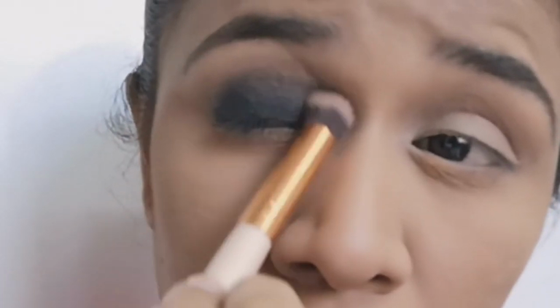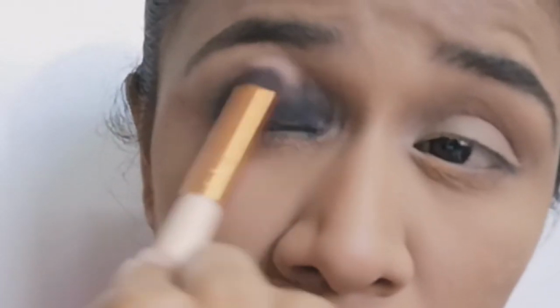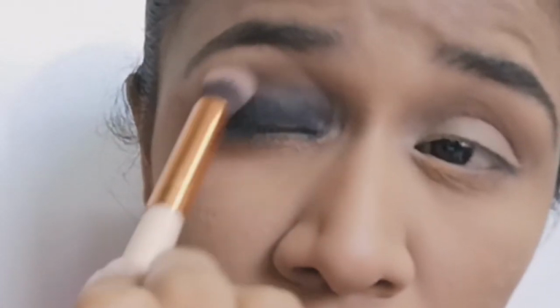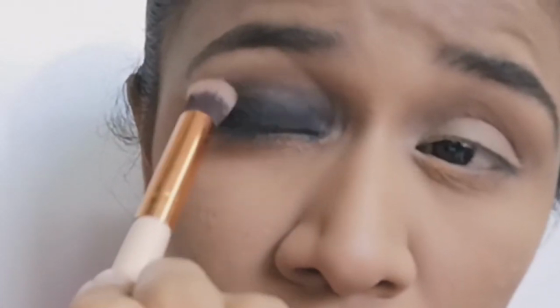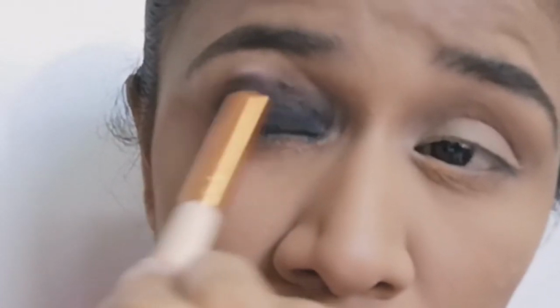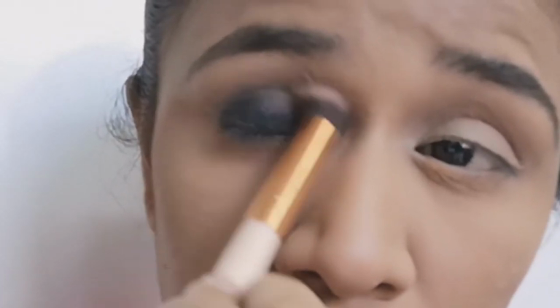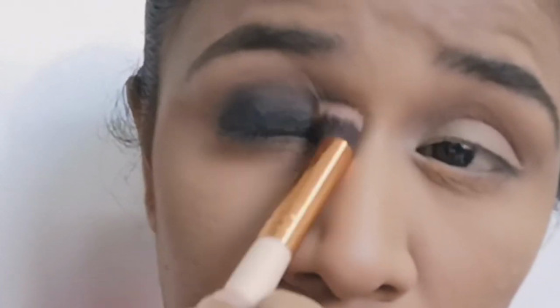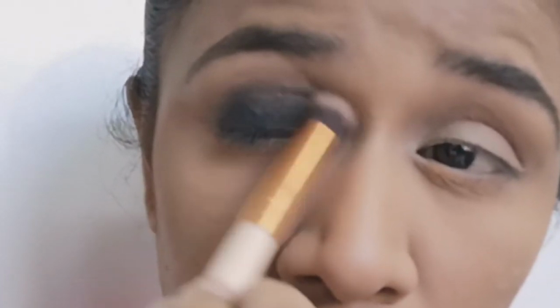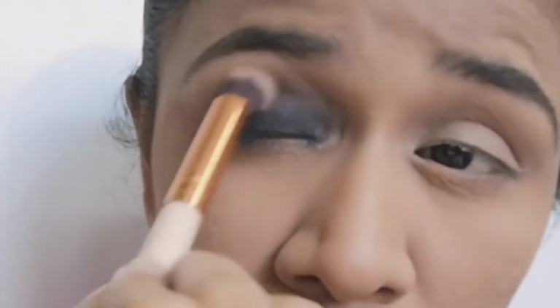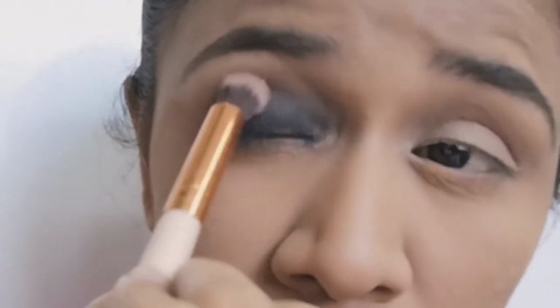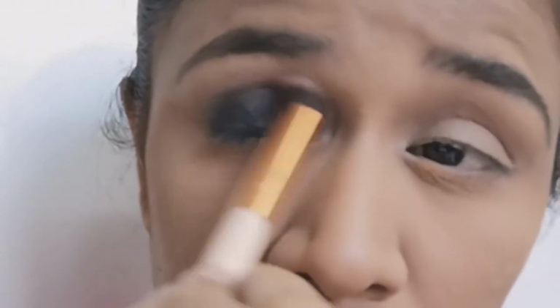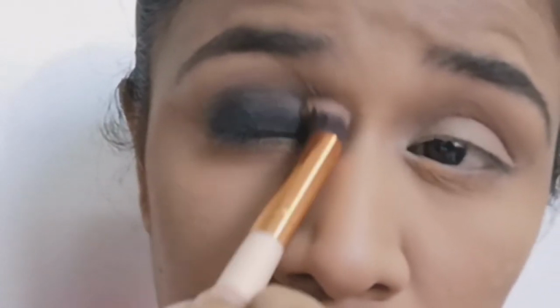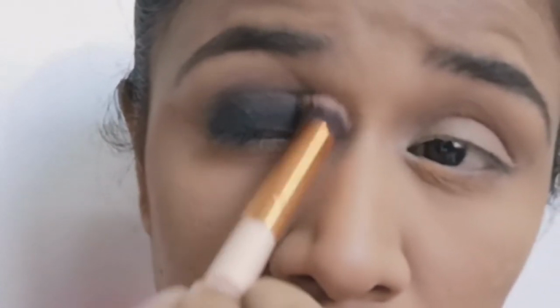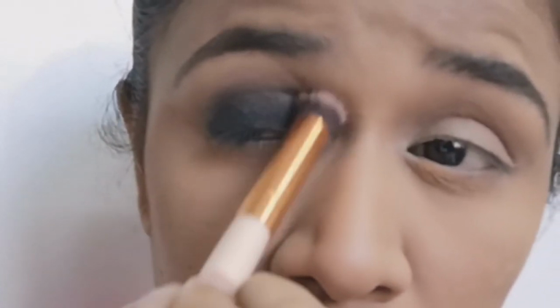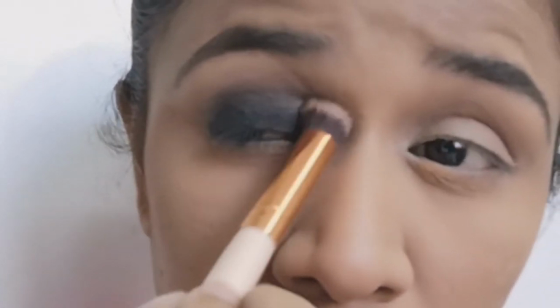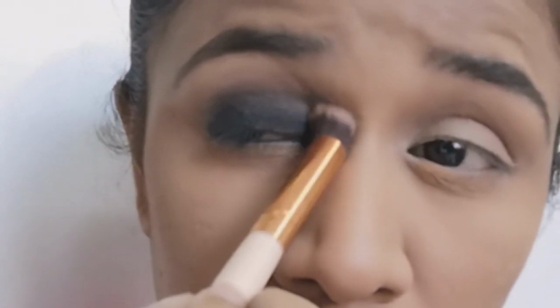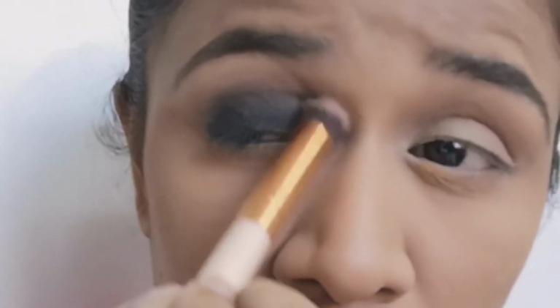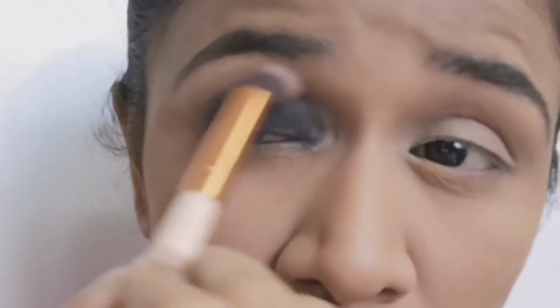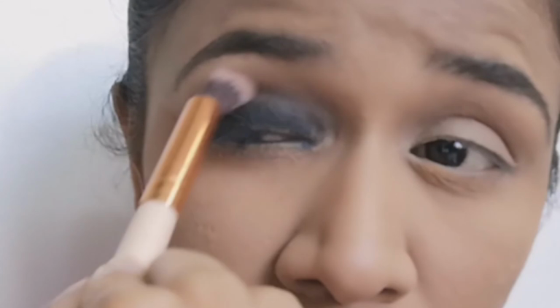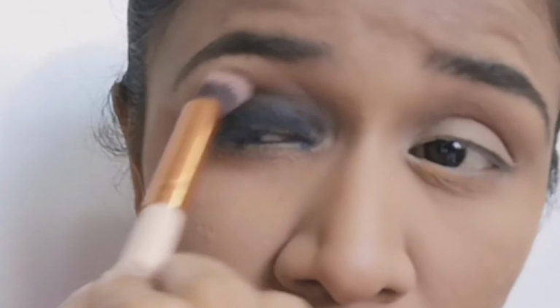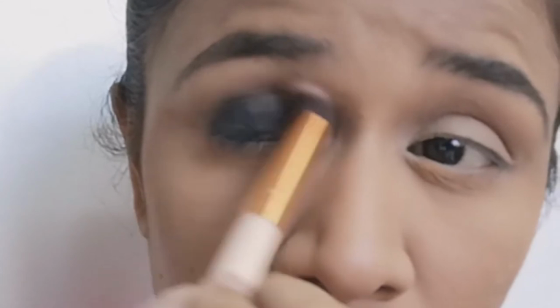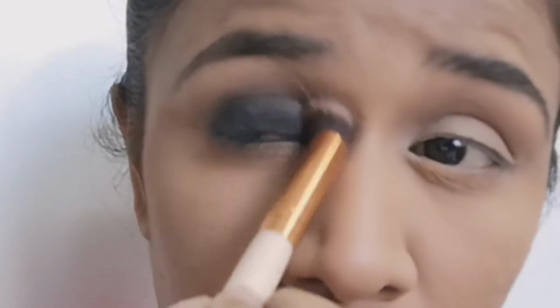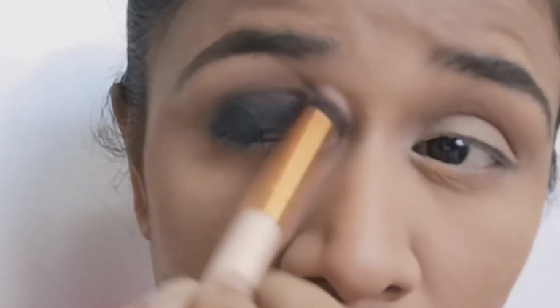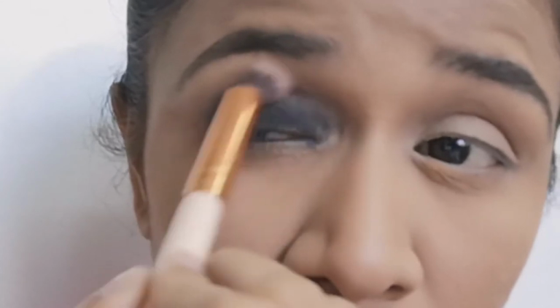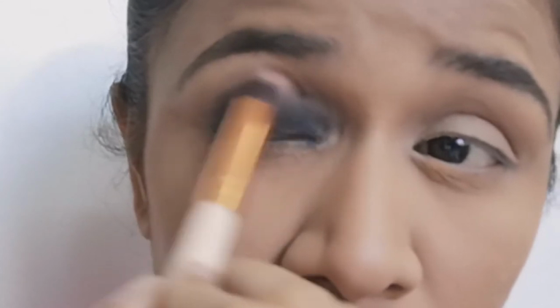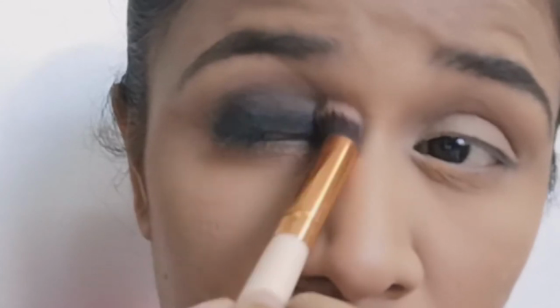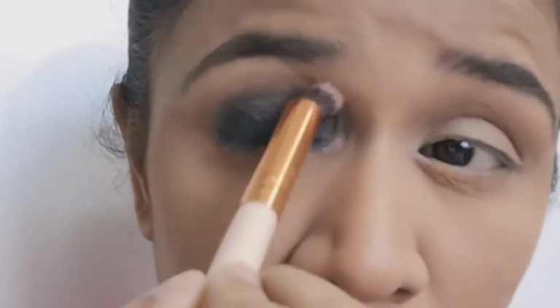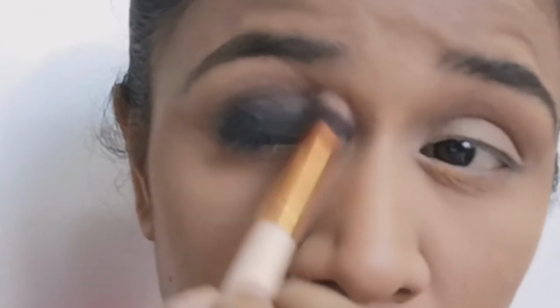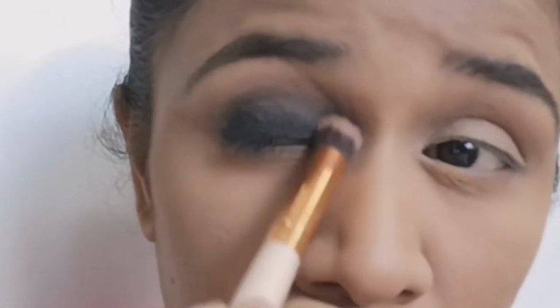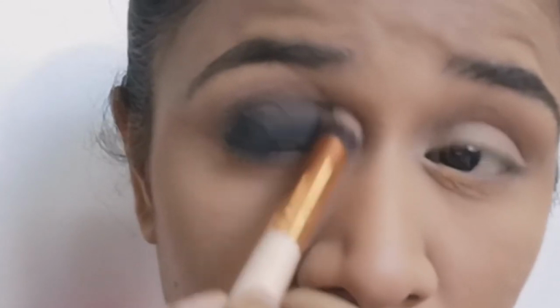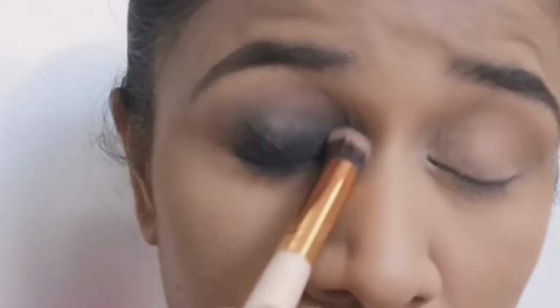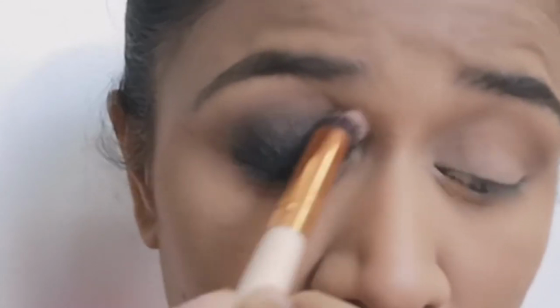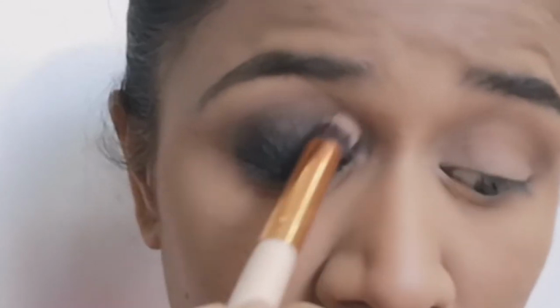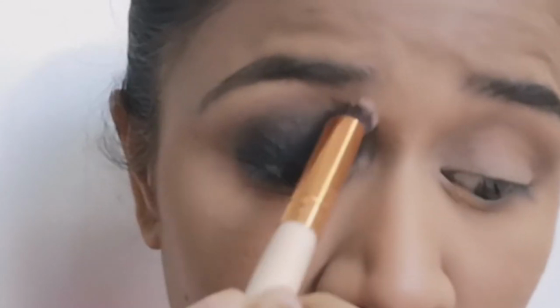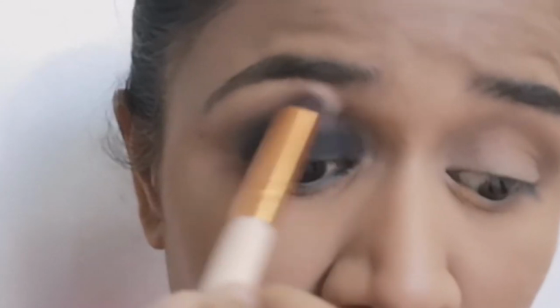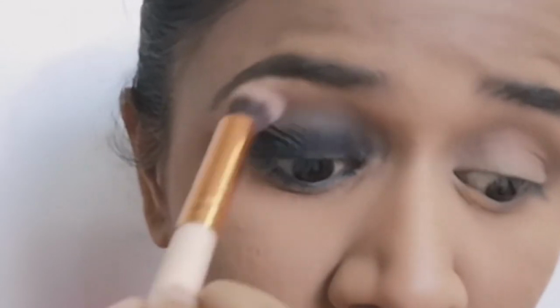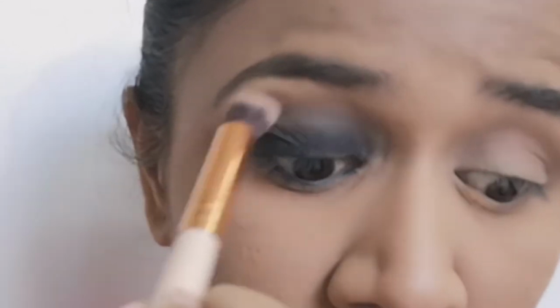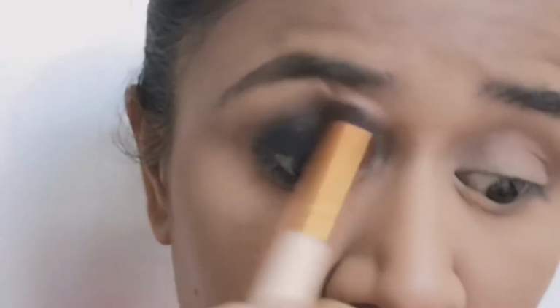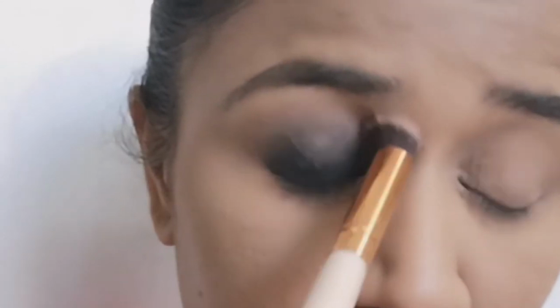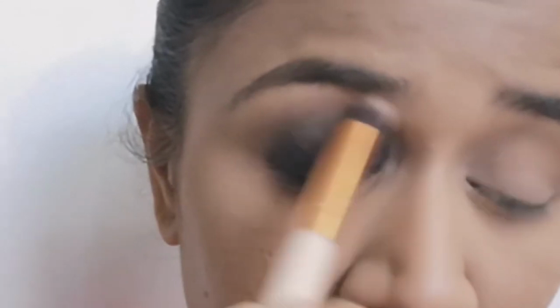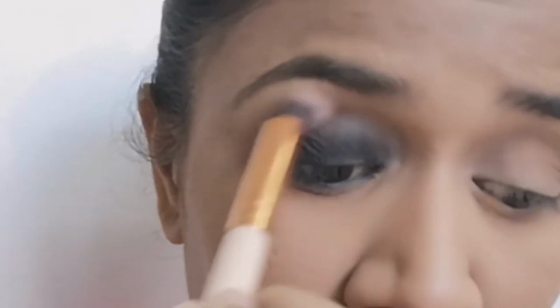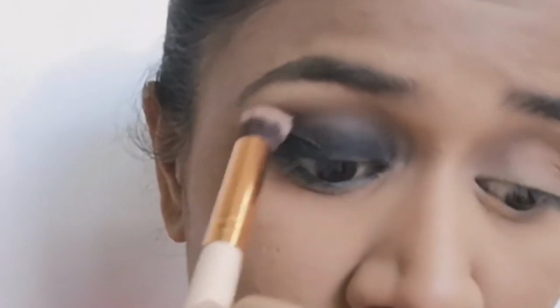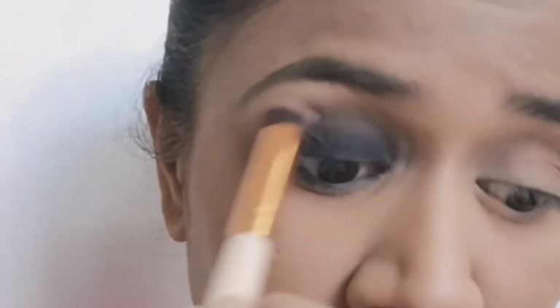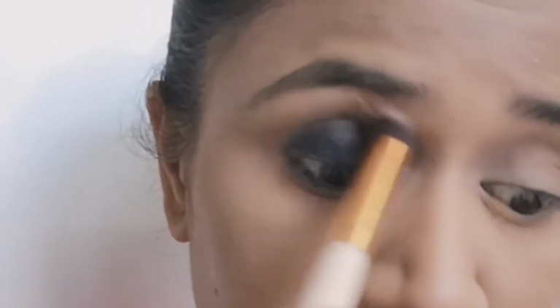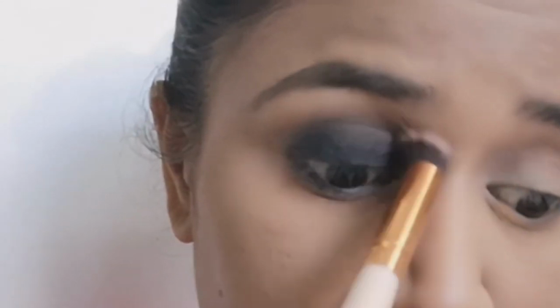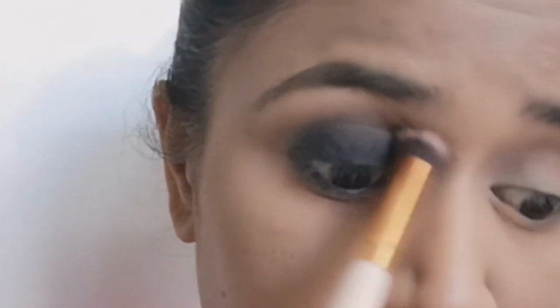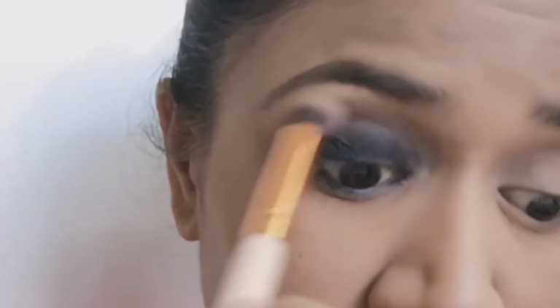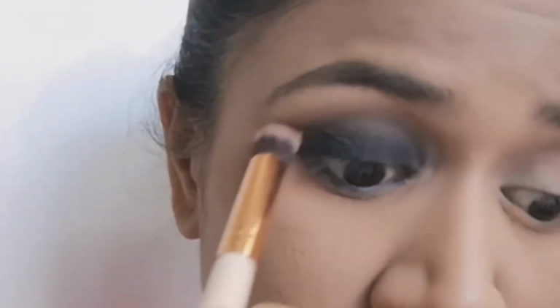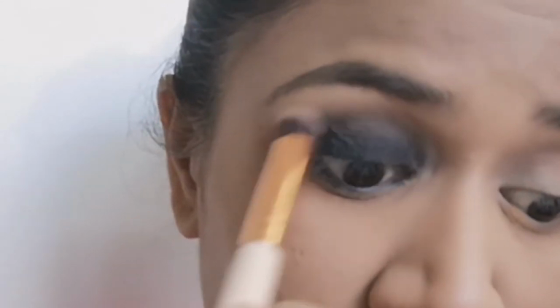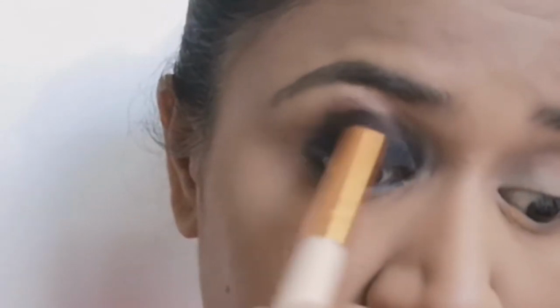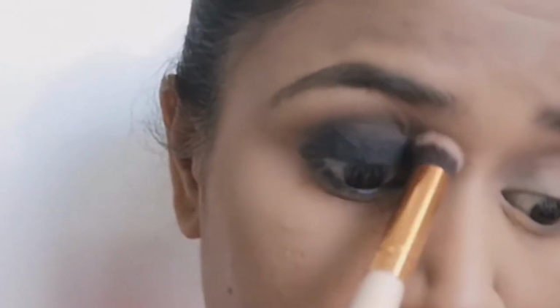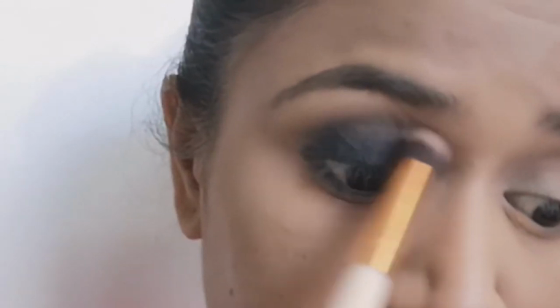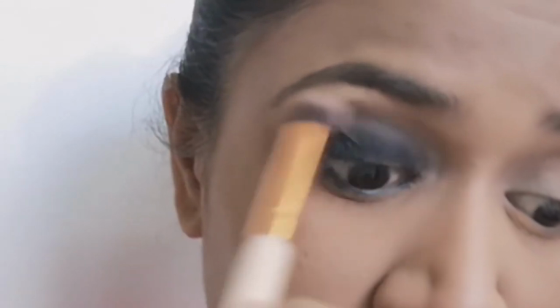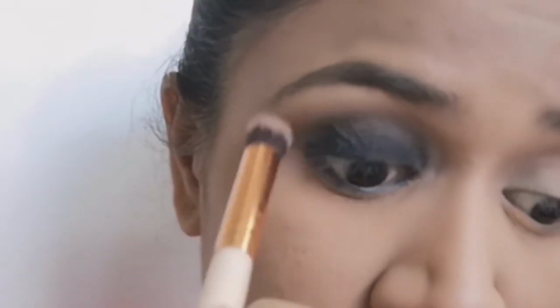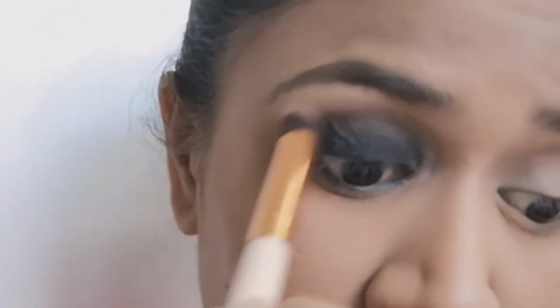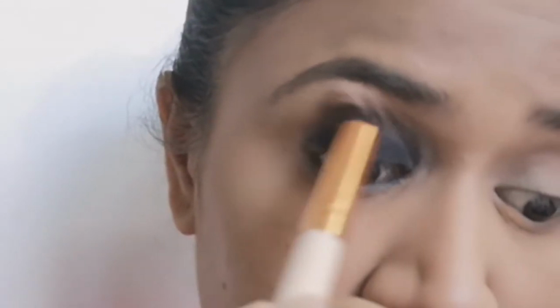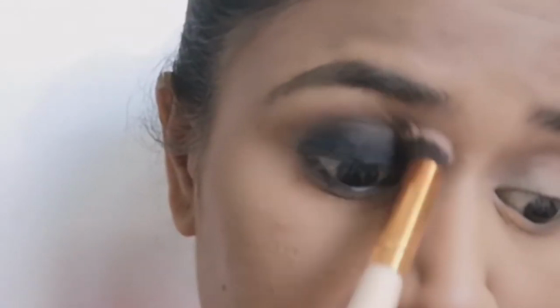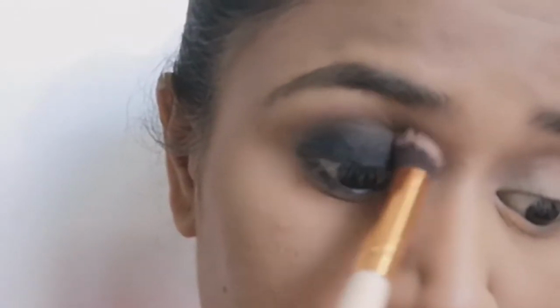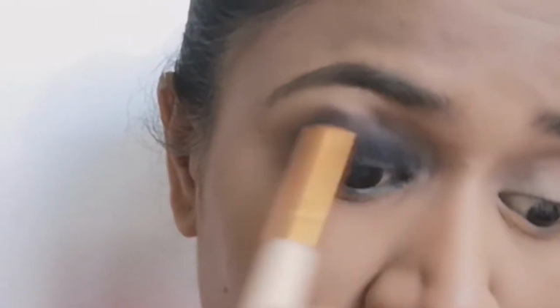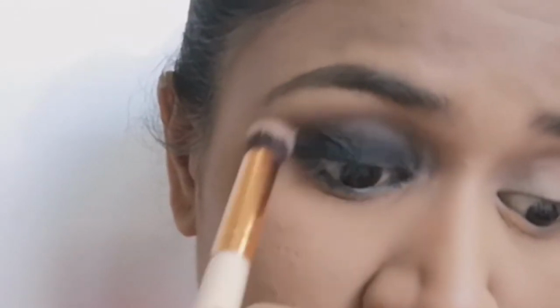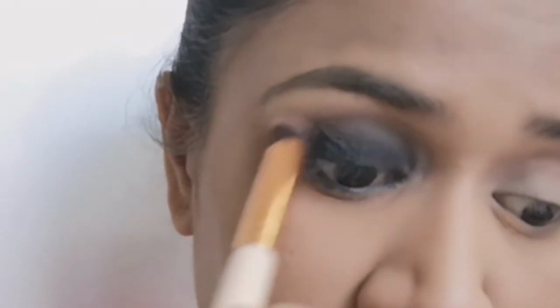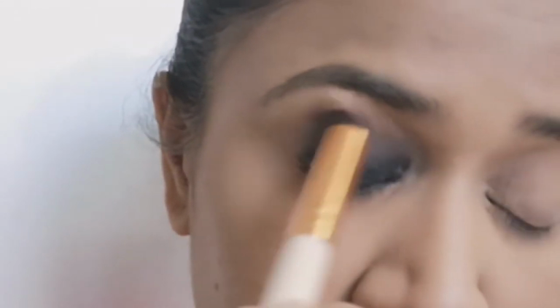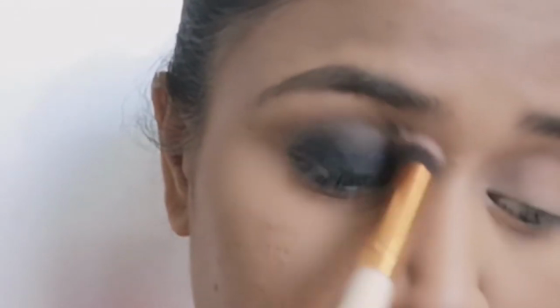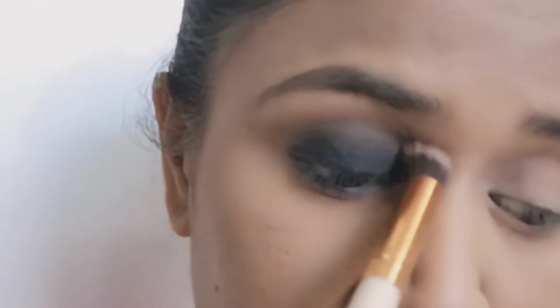I can still see some harsh lines, so I am using some brown eyeshadow to blend the edges.